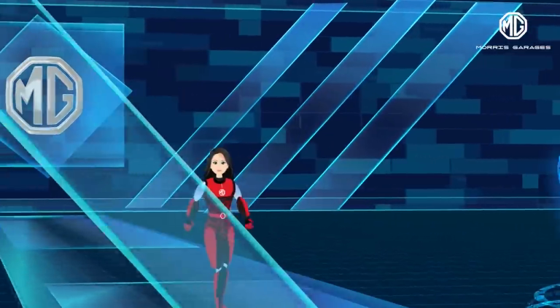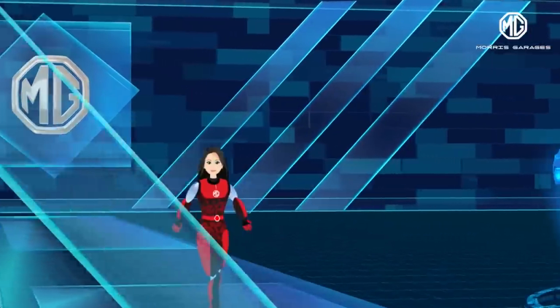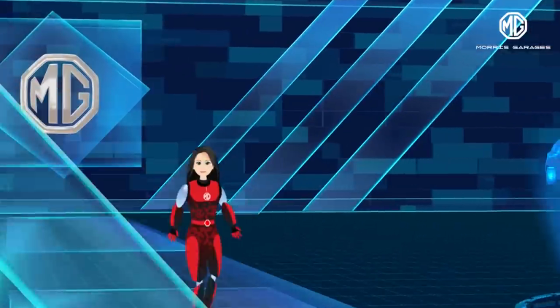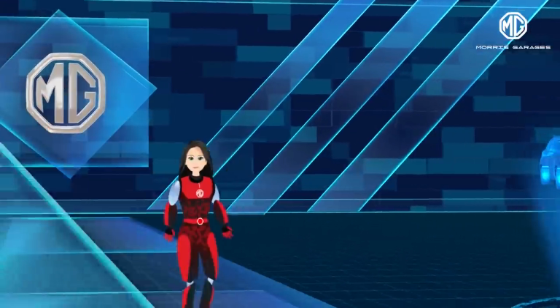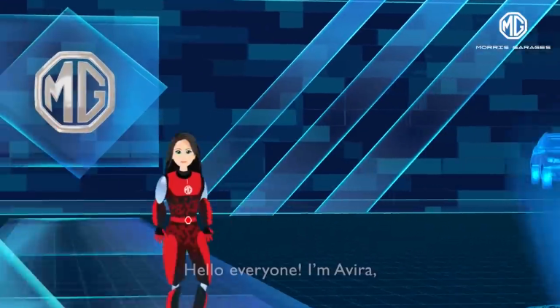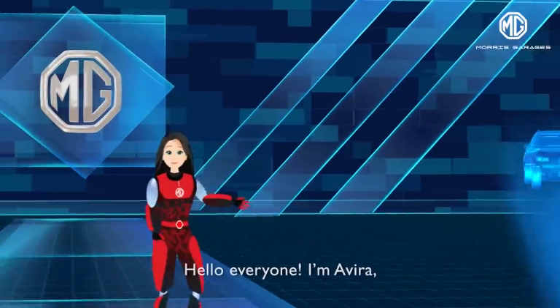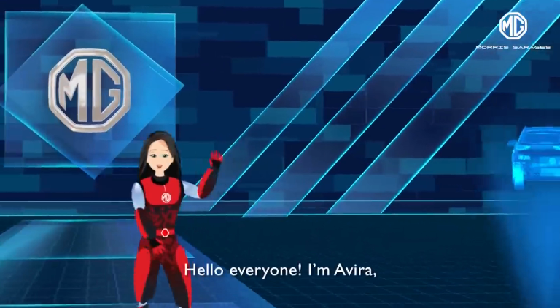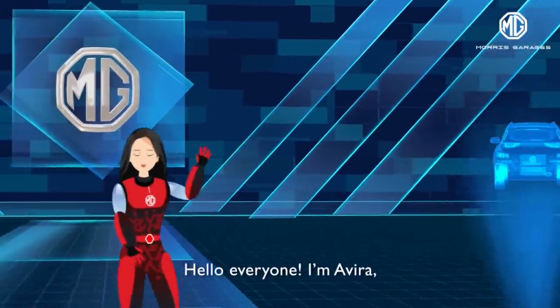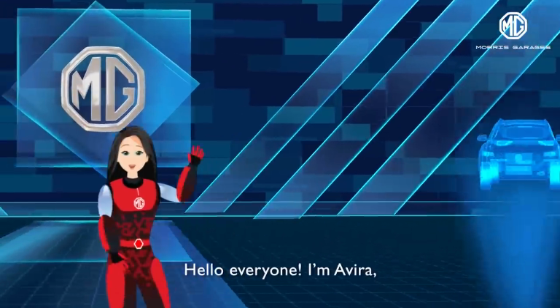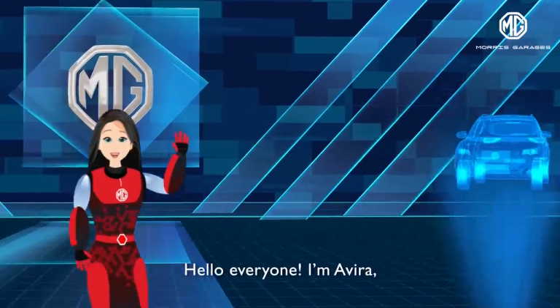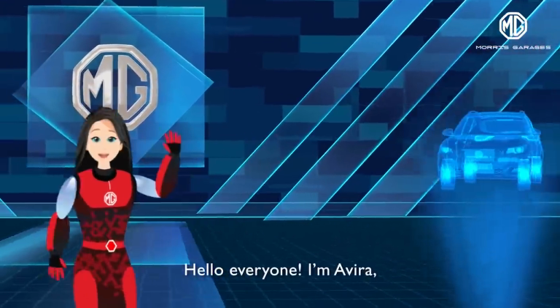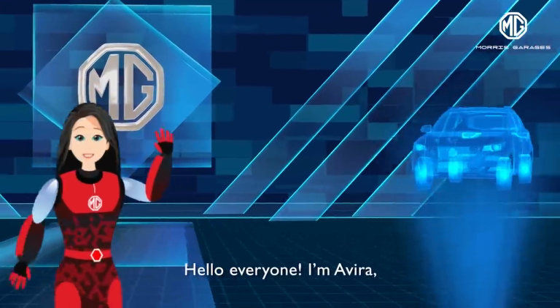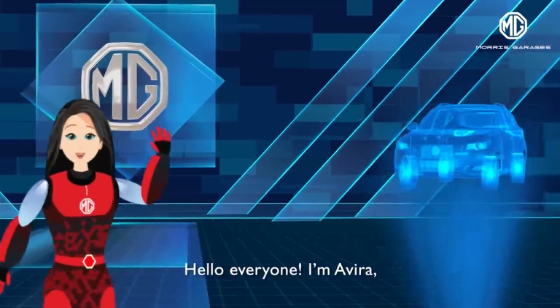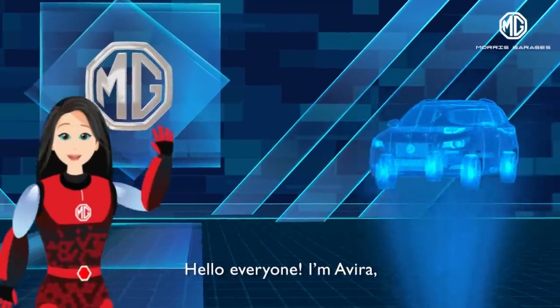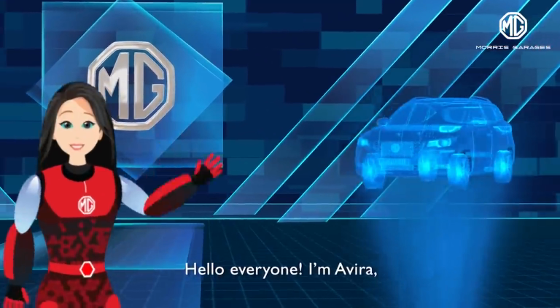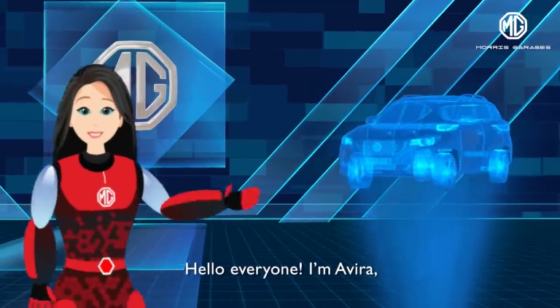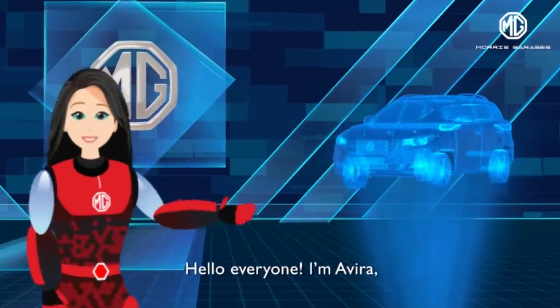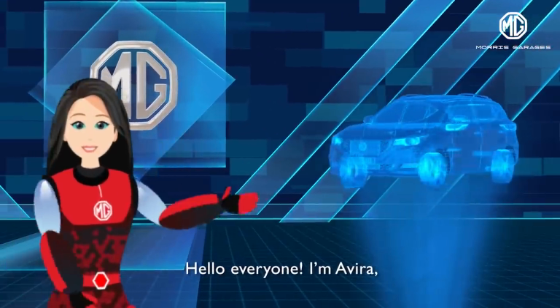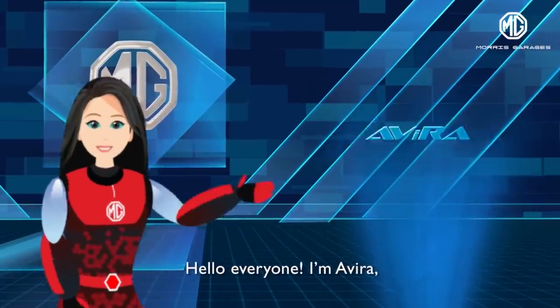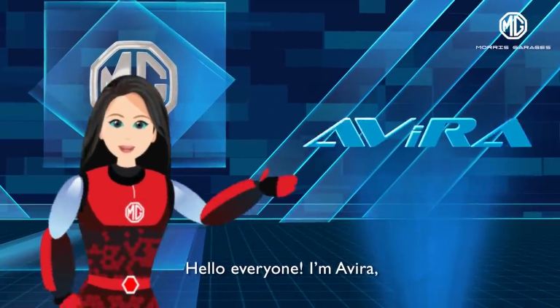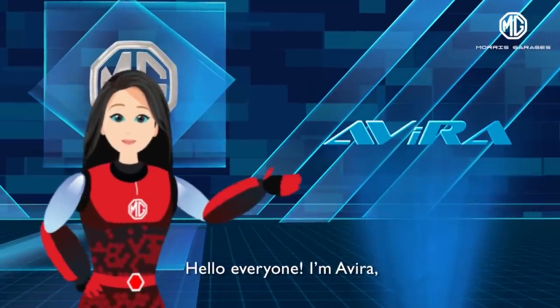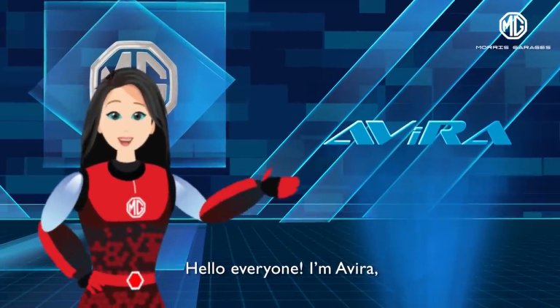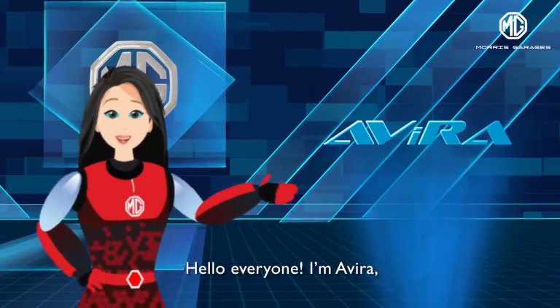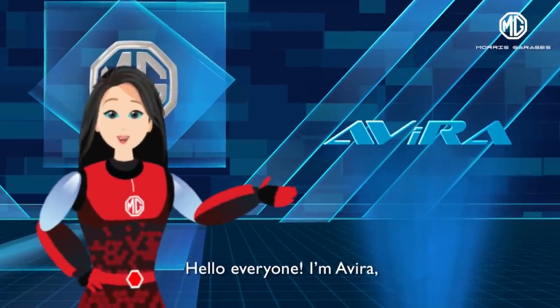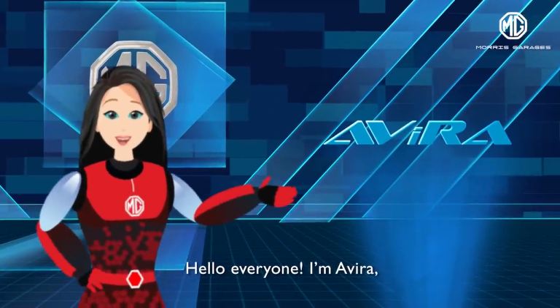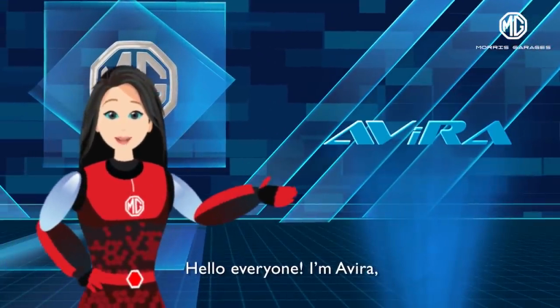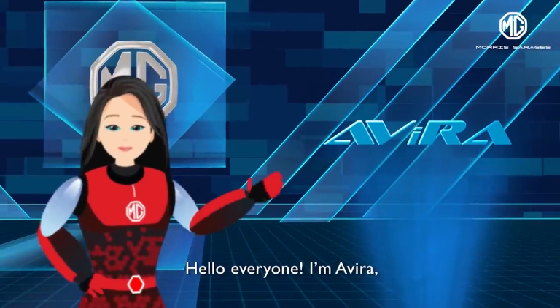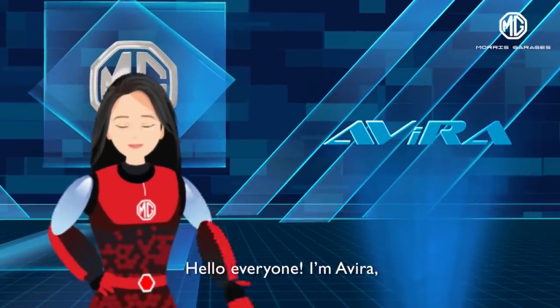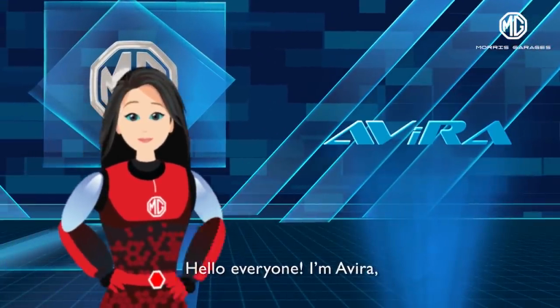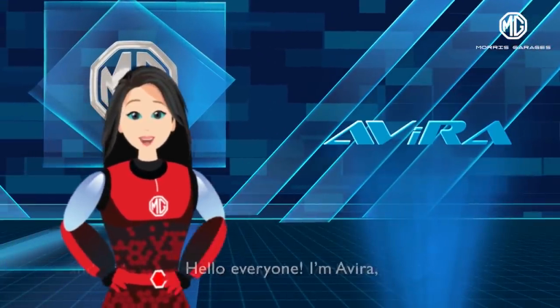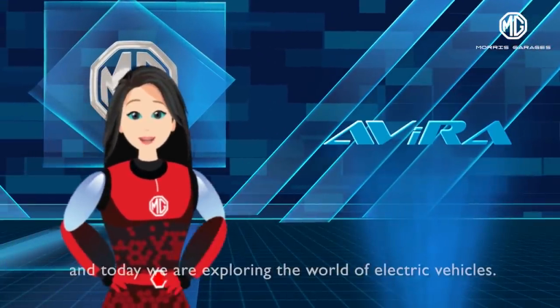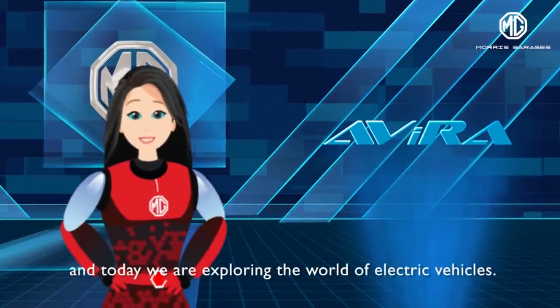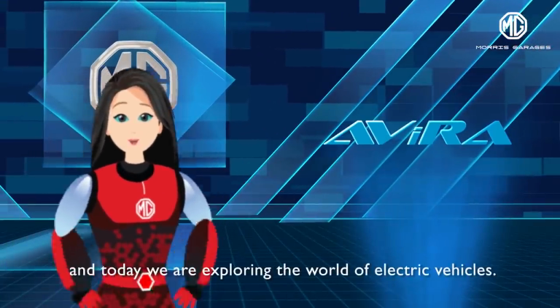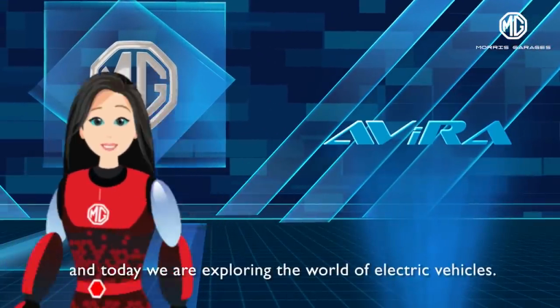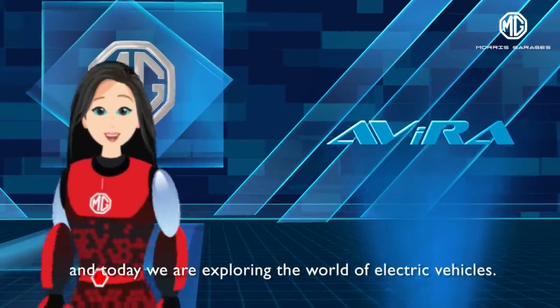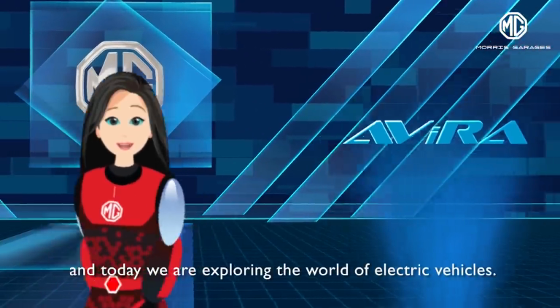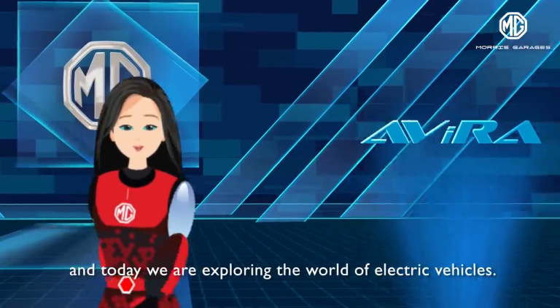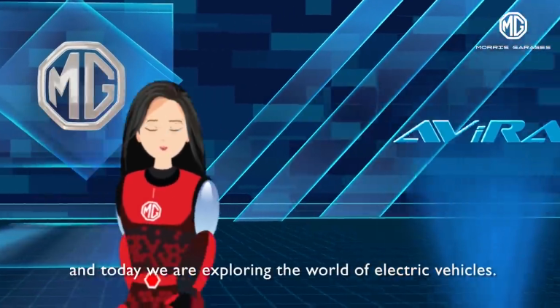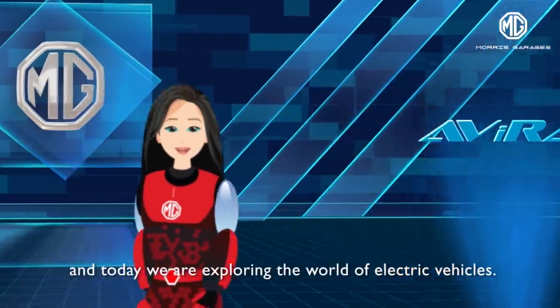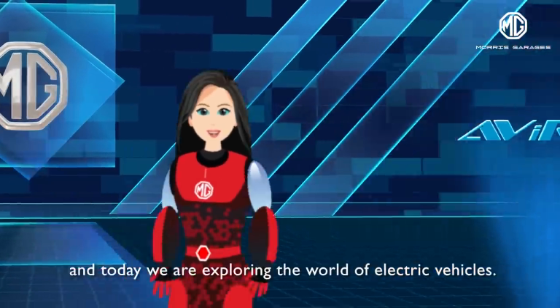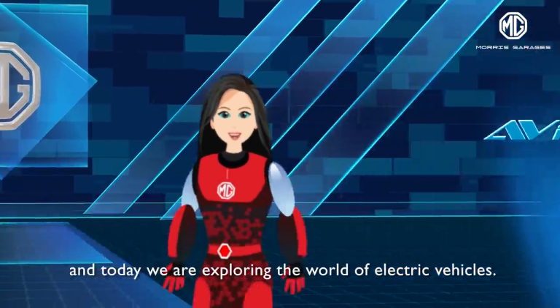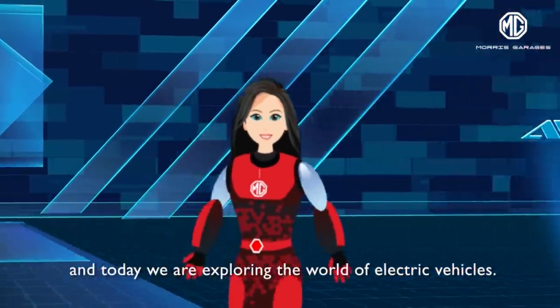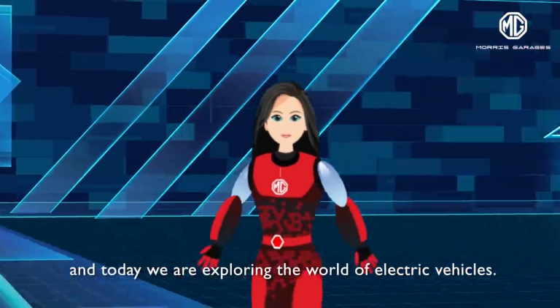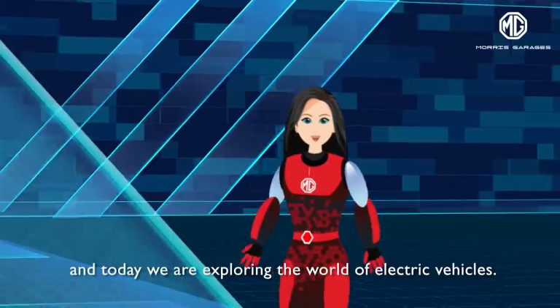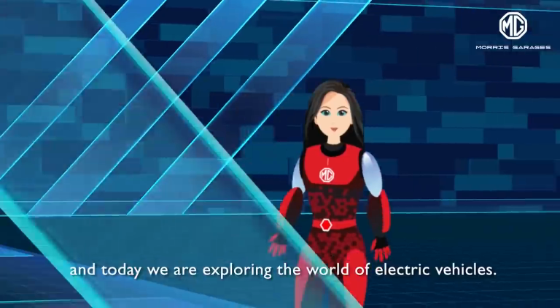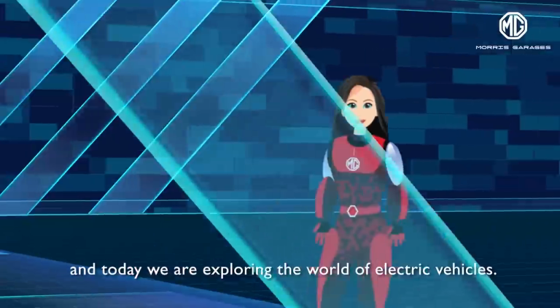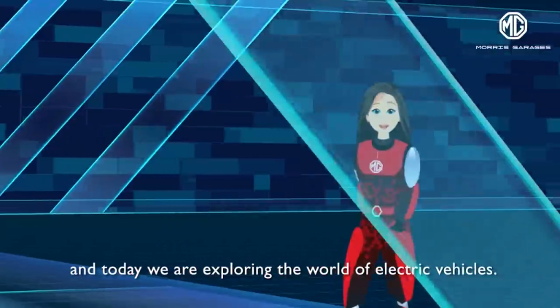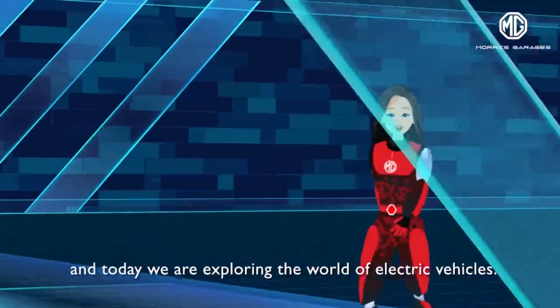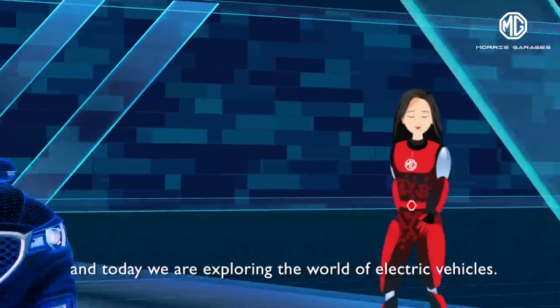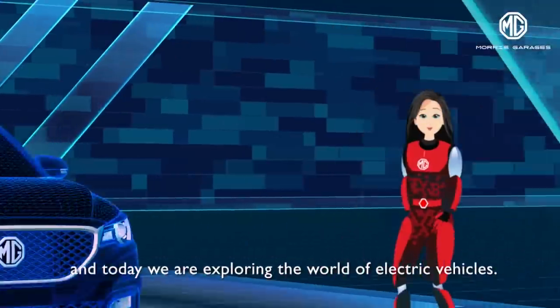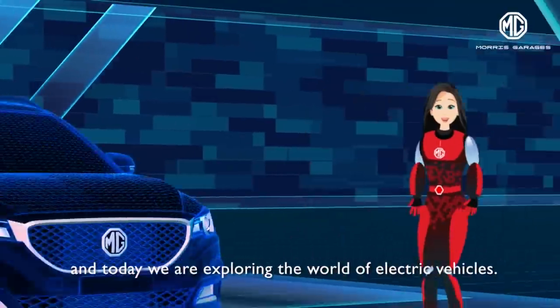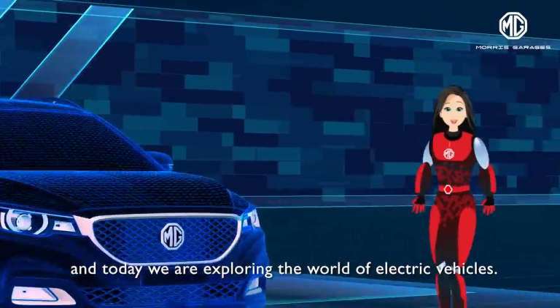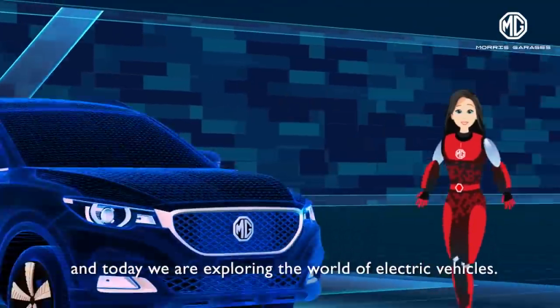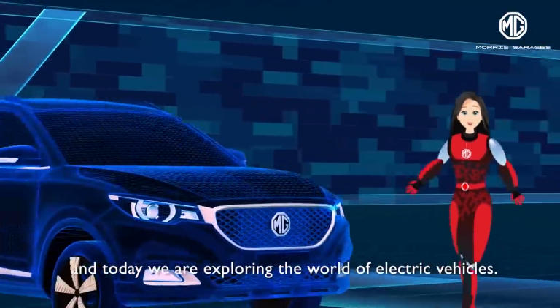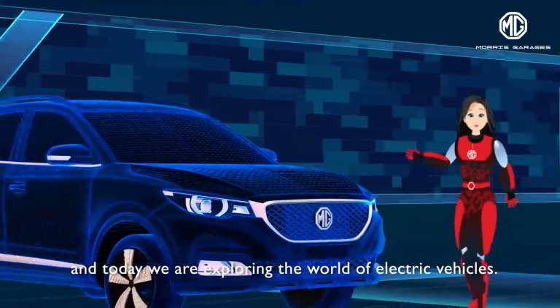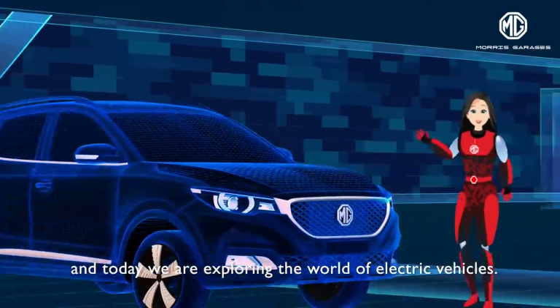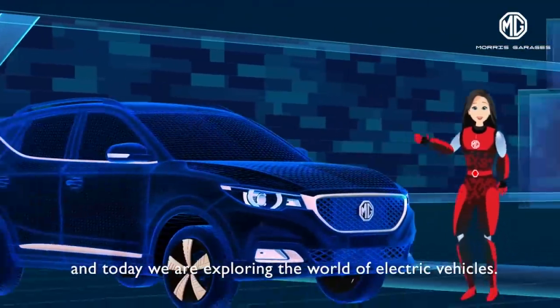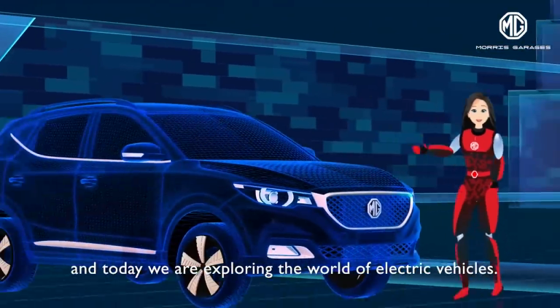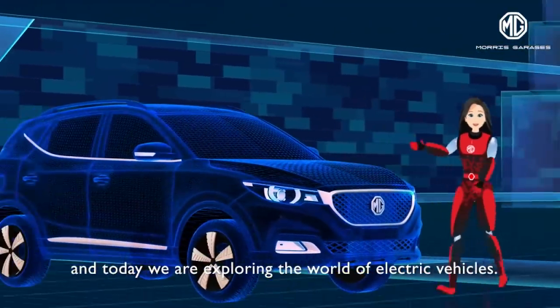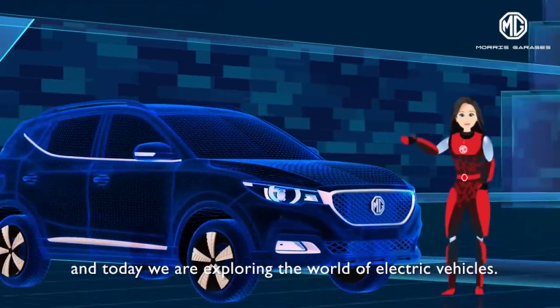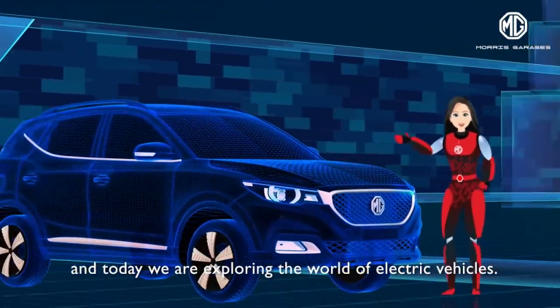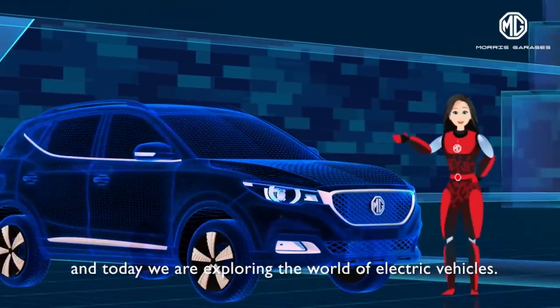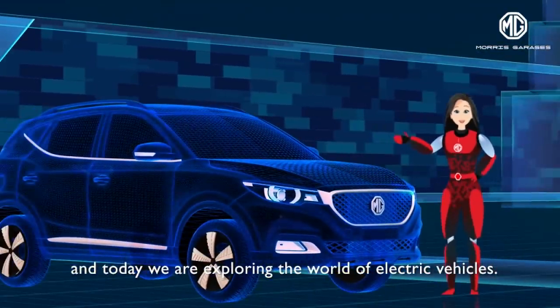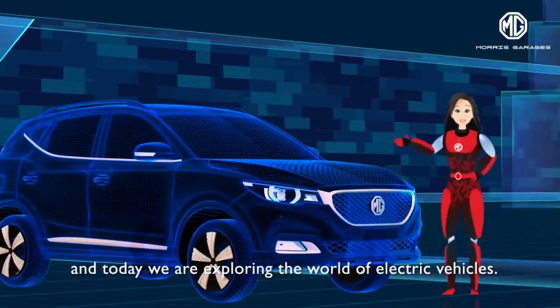Hello everyone, I'm Avira and today we are exploring the world of electric vehicles.